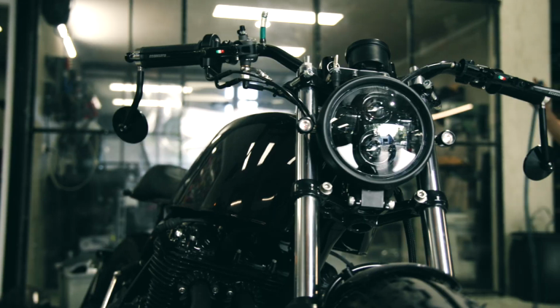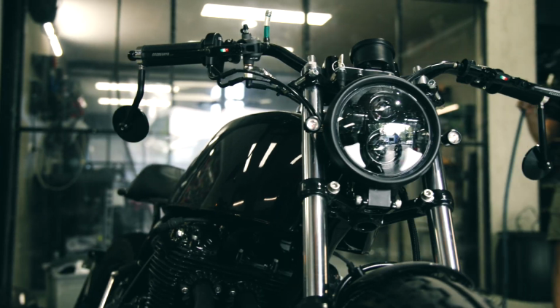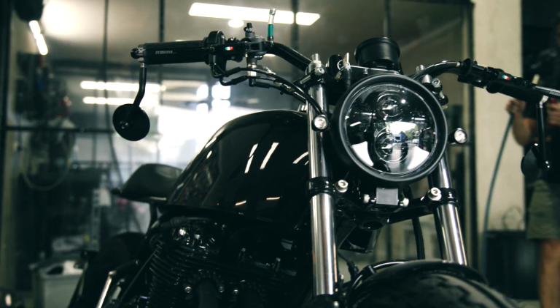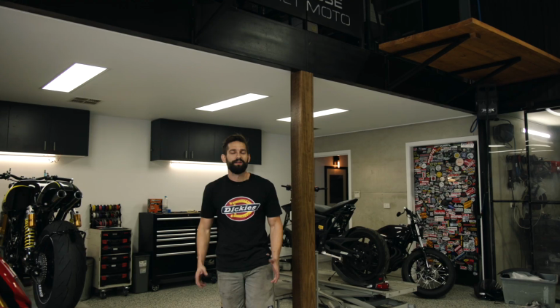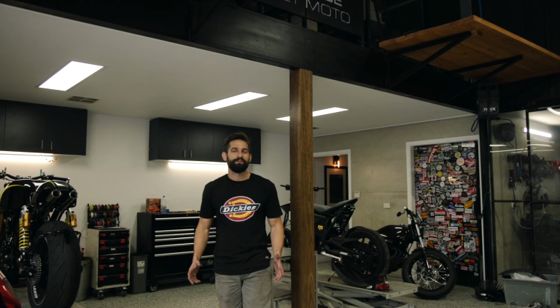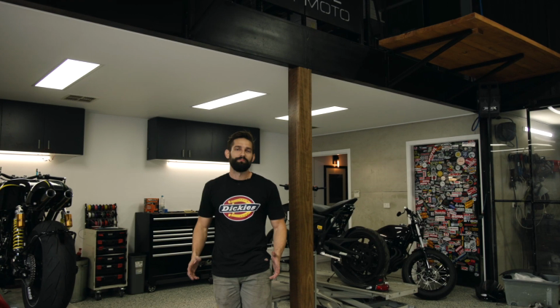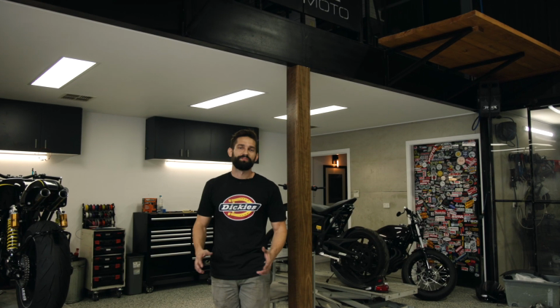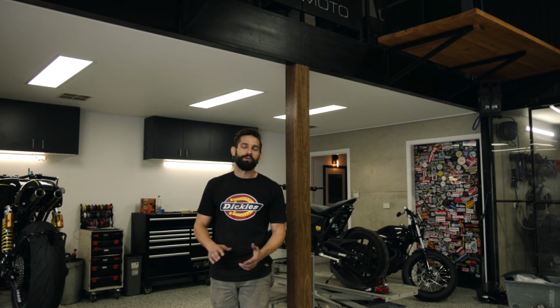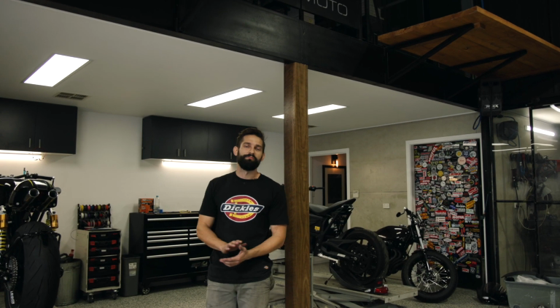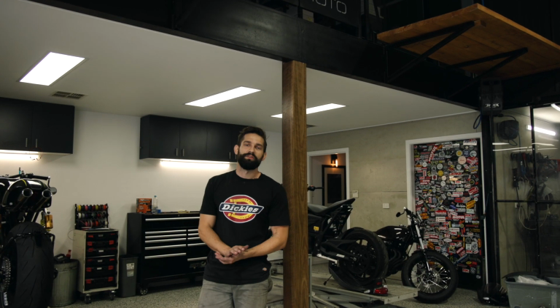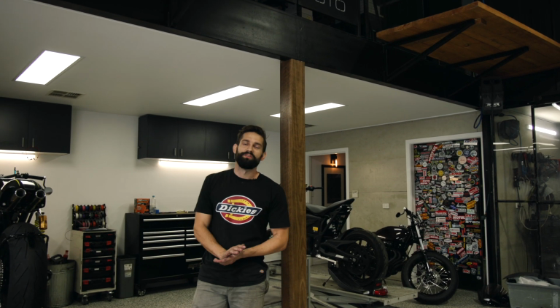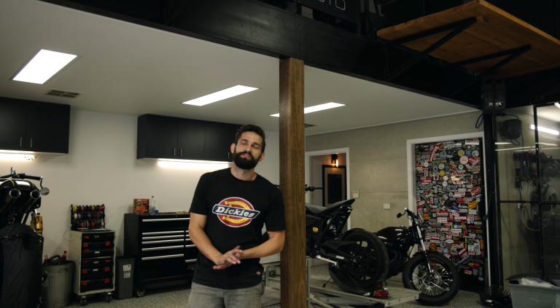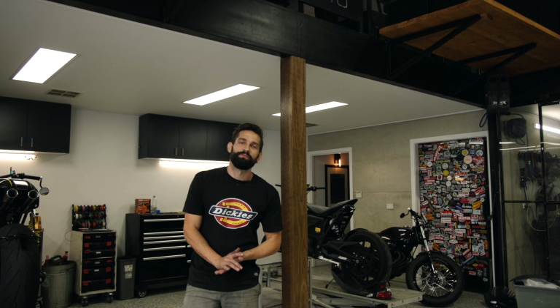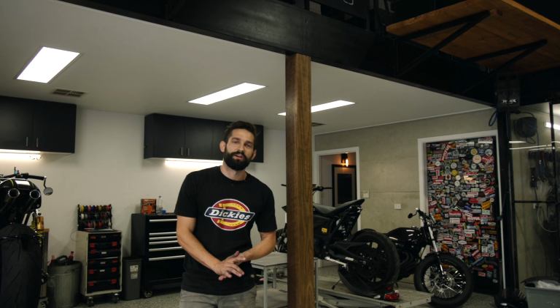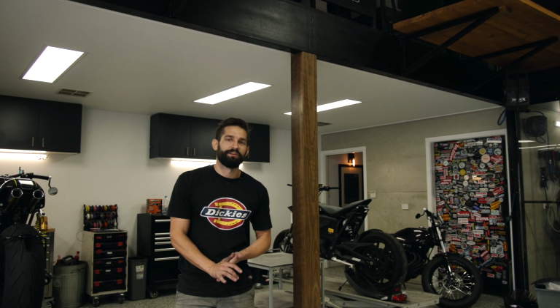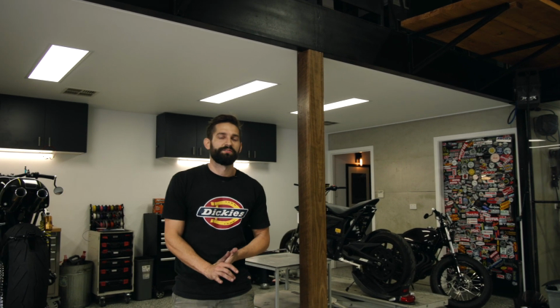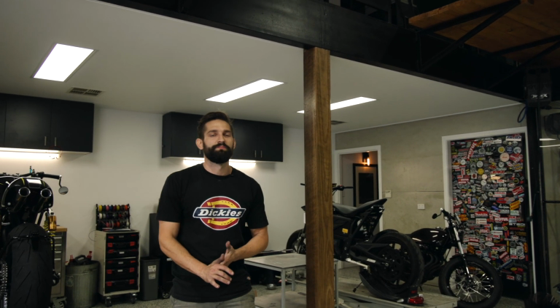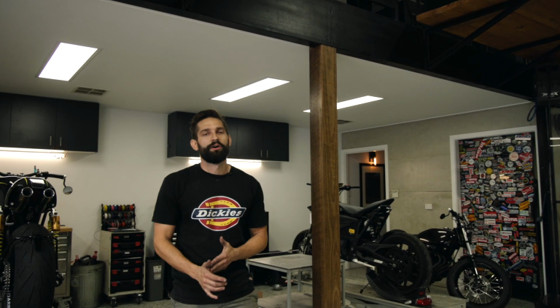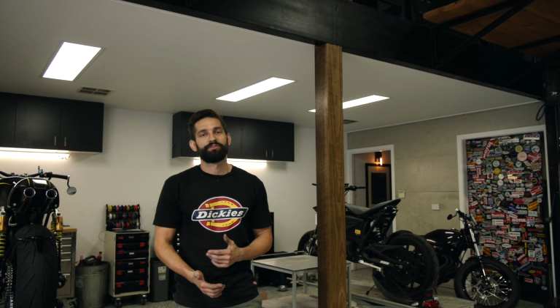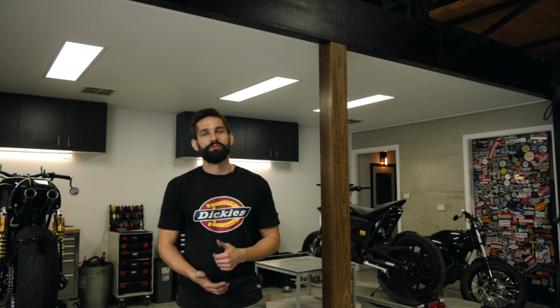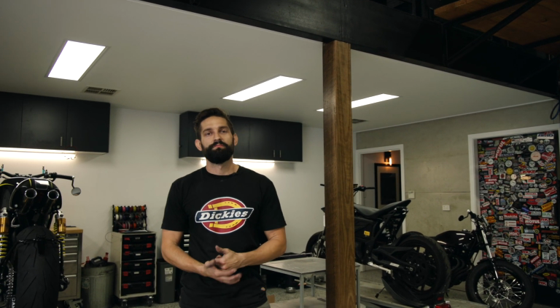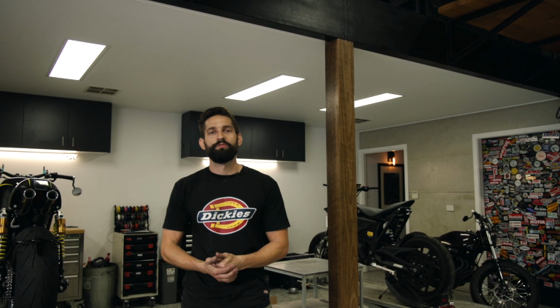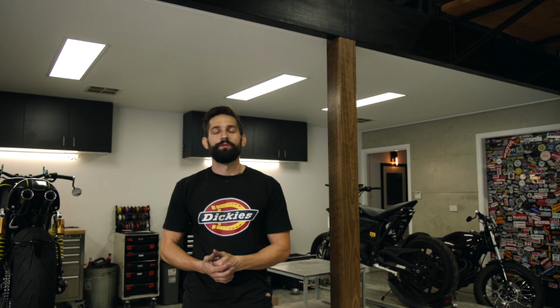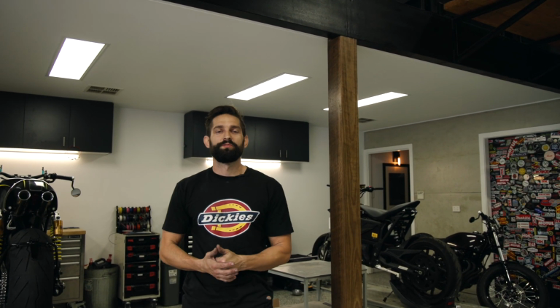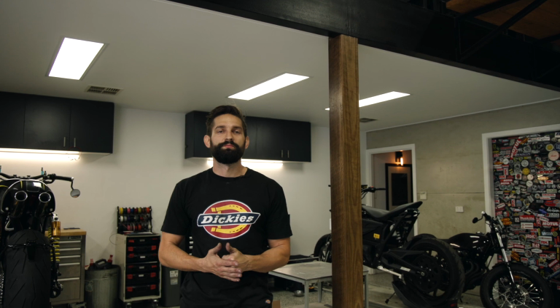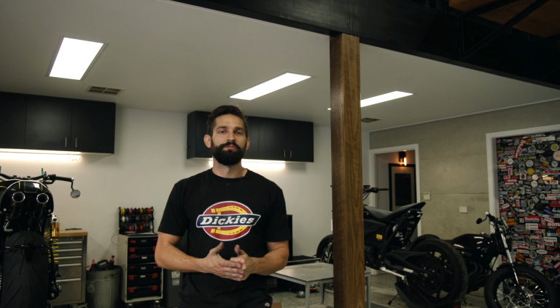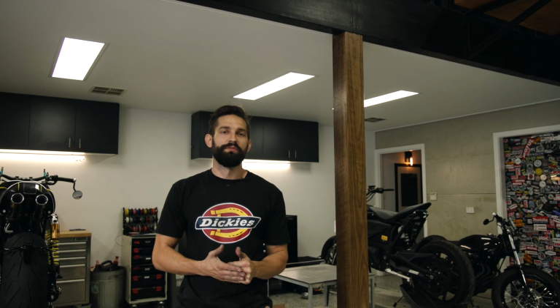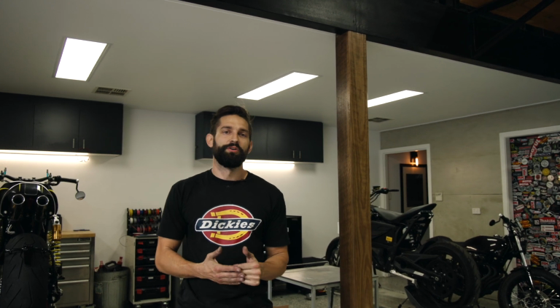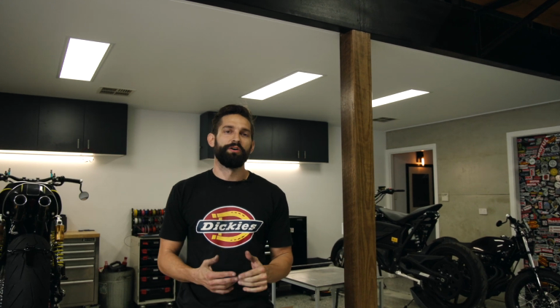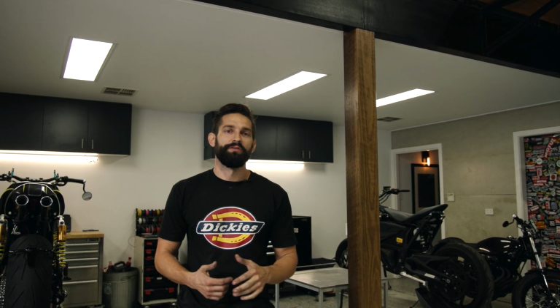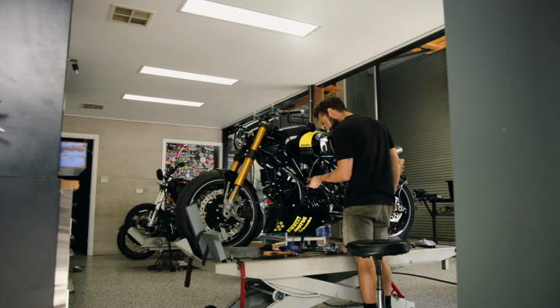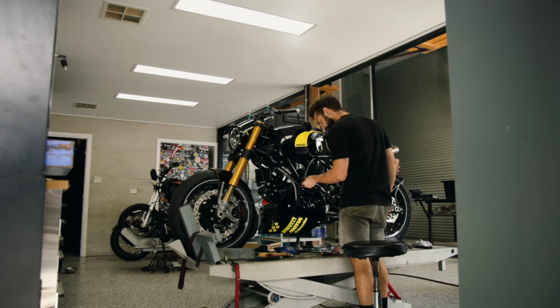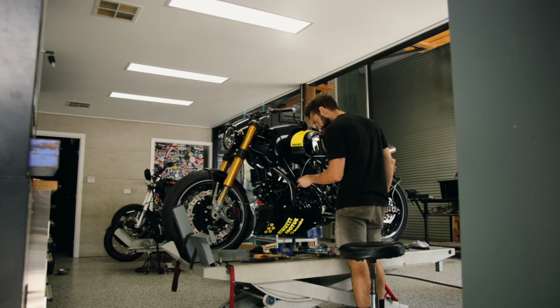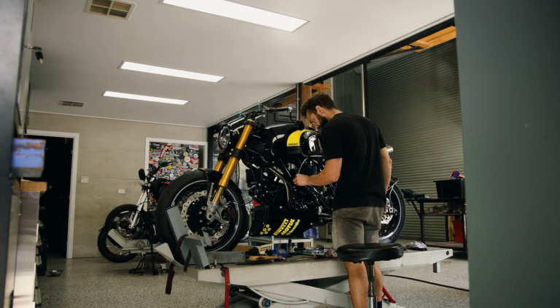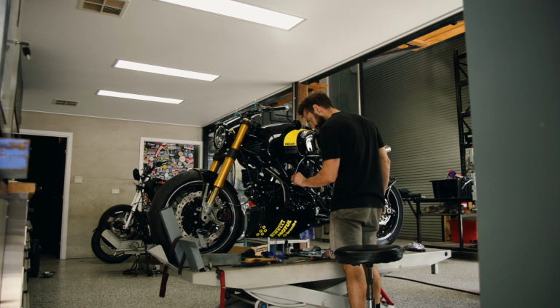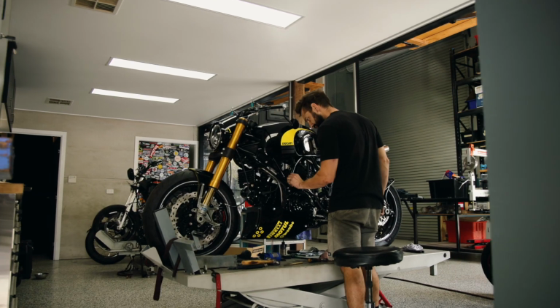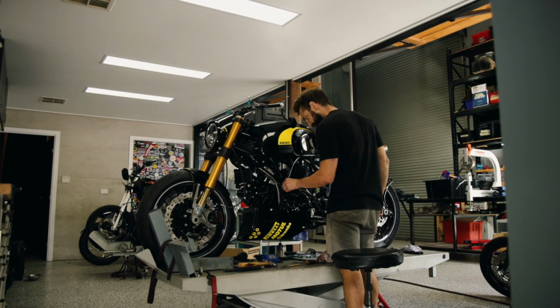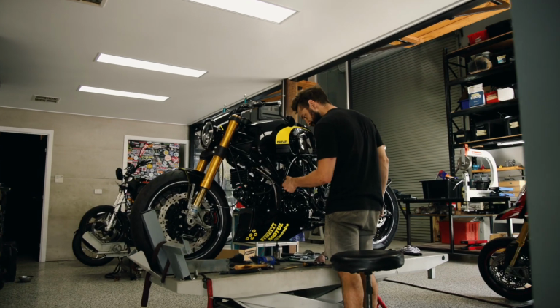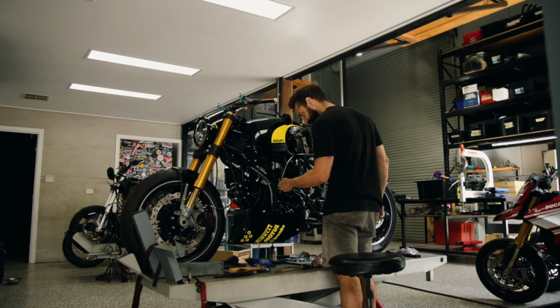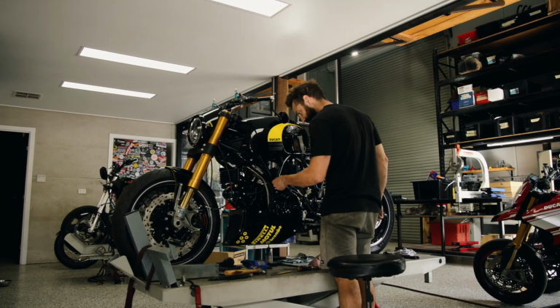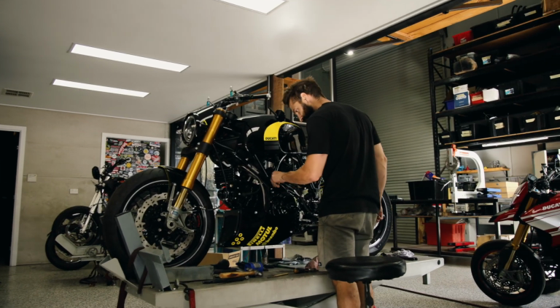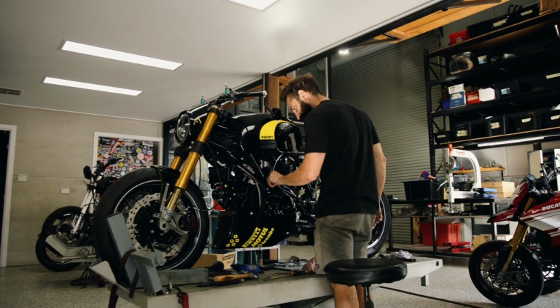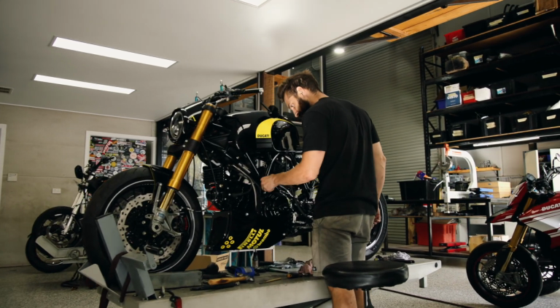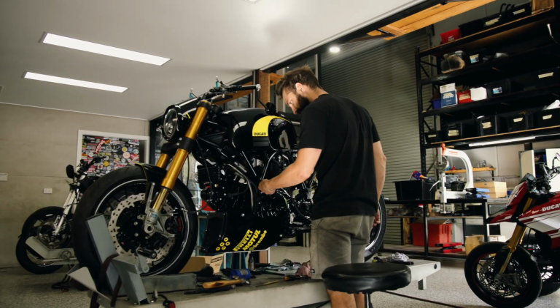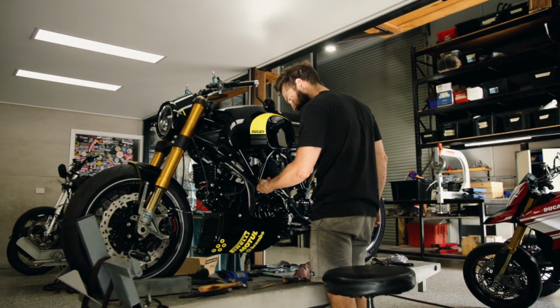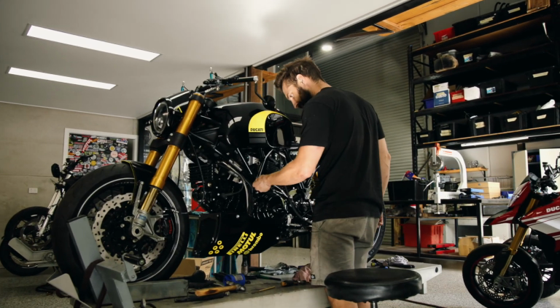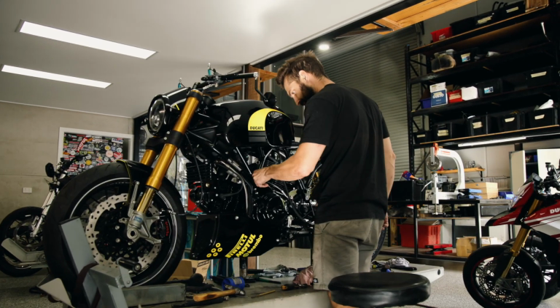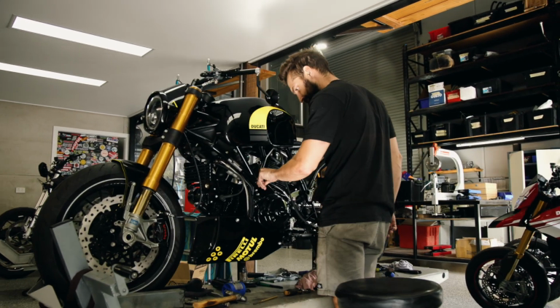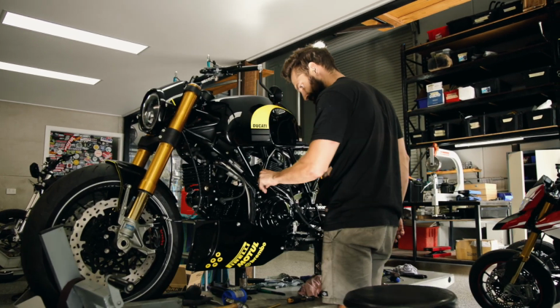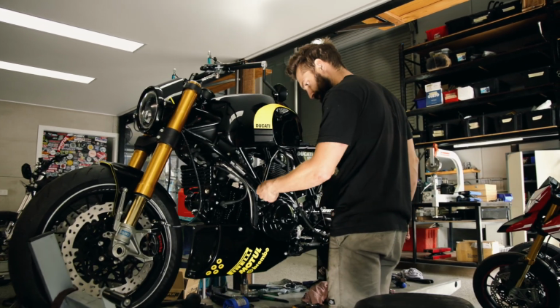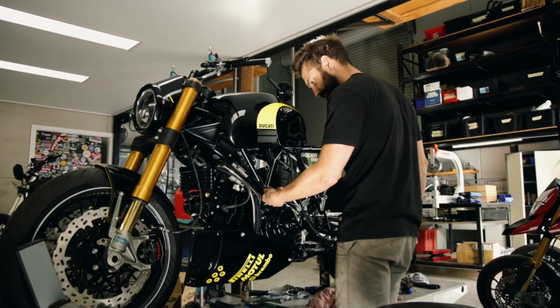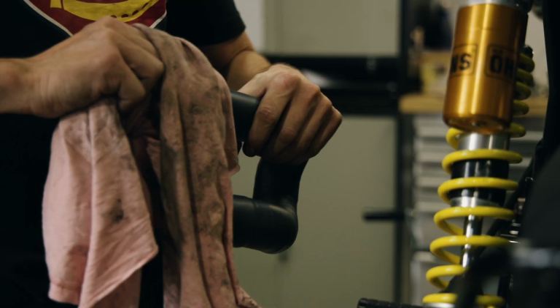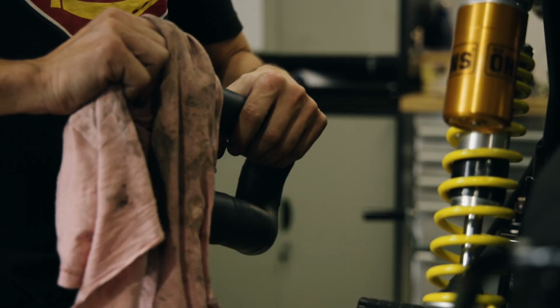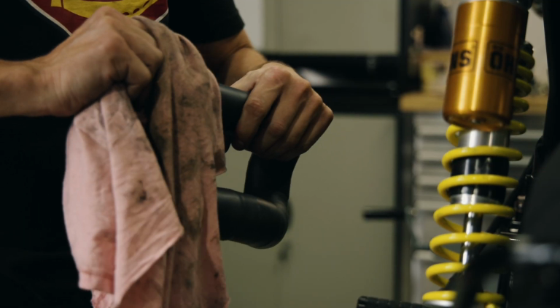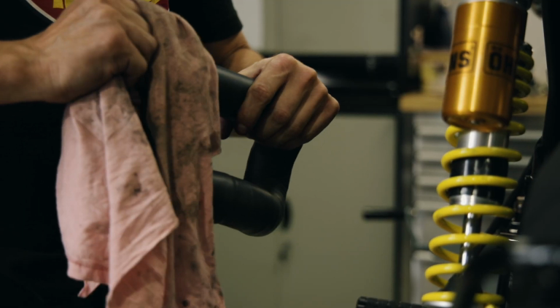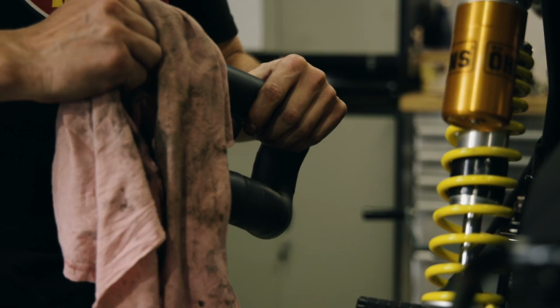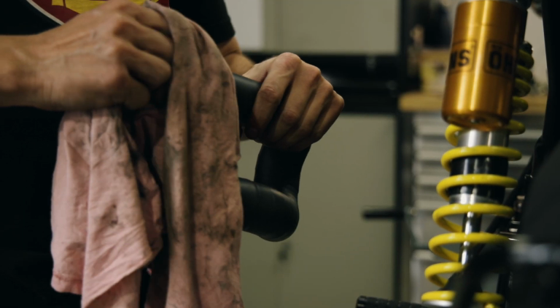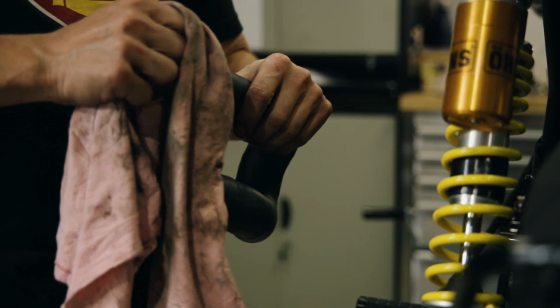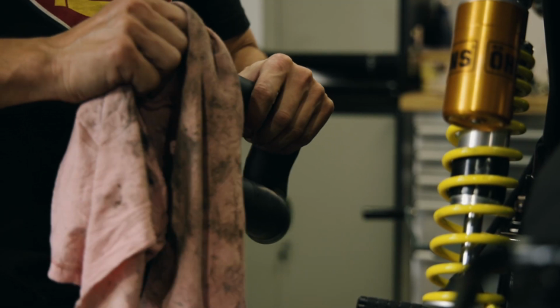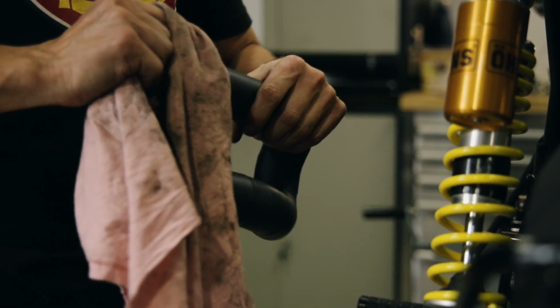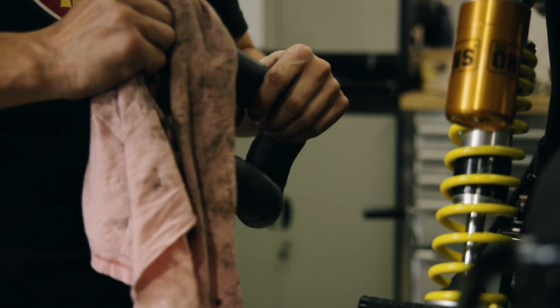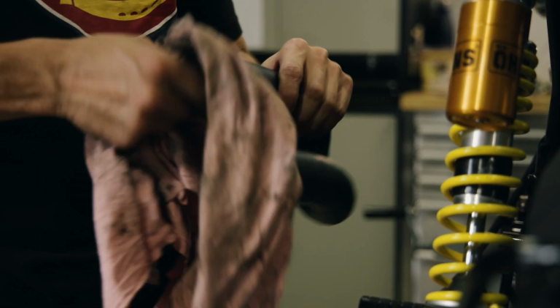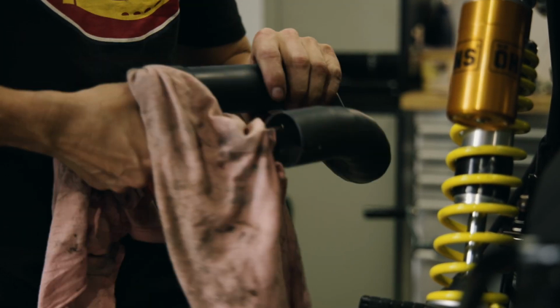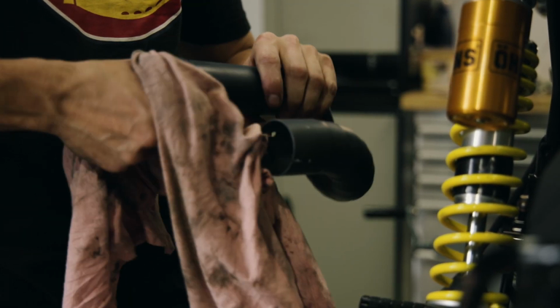Hey, I'm Tom and this is my custom bike shop, Purpose Built Moto. We specialise in high-end custom and restoration work here on the Gold Coast.